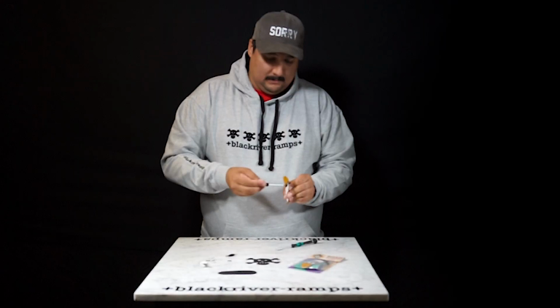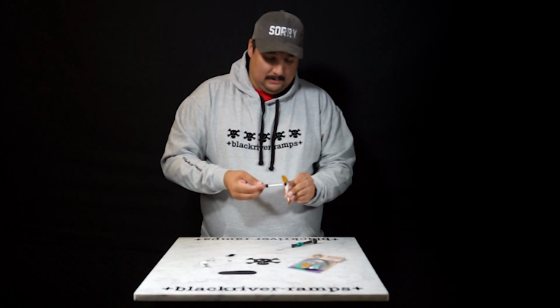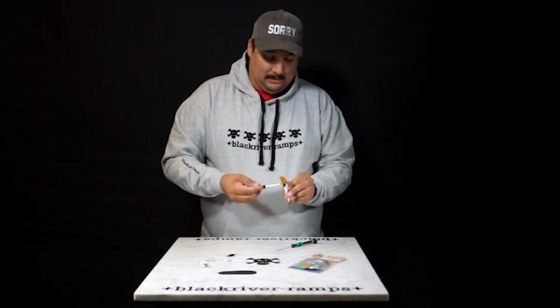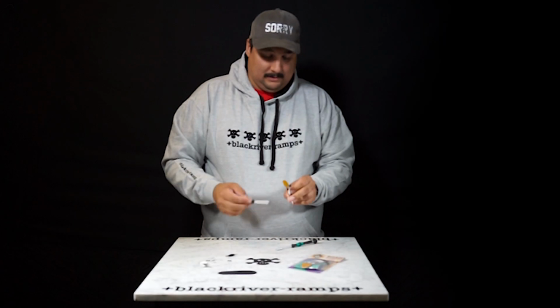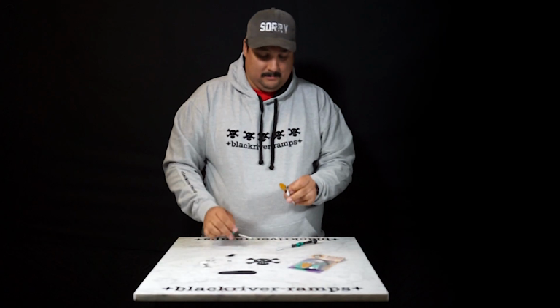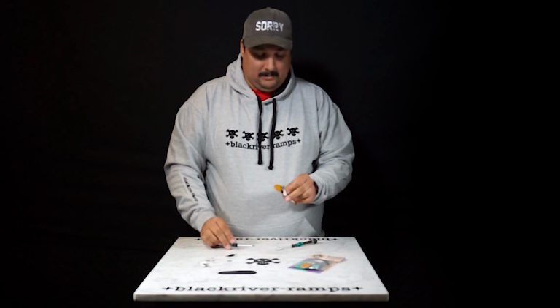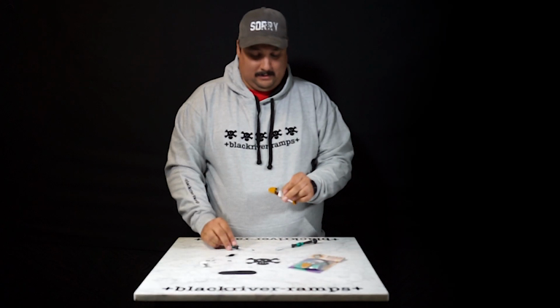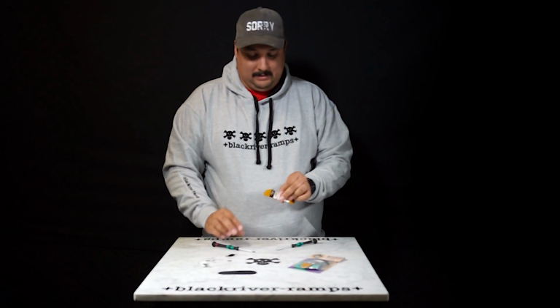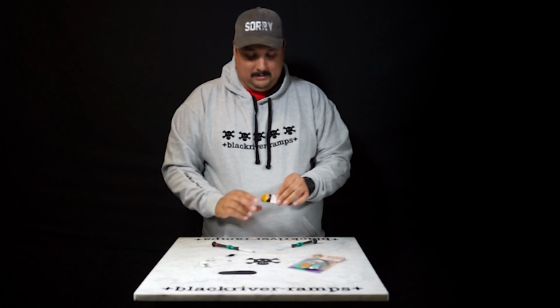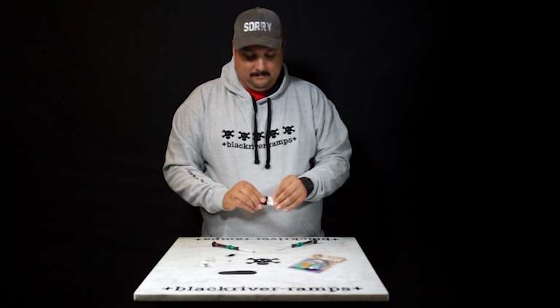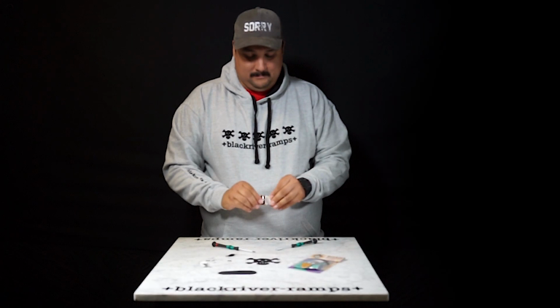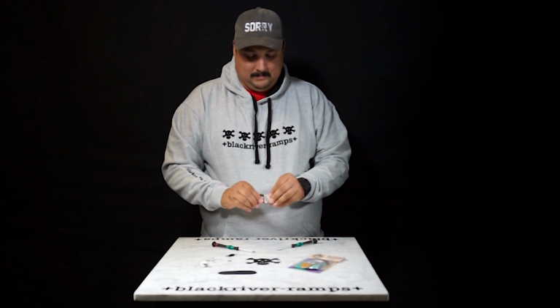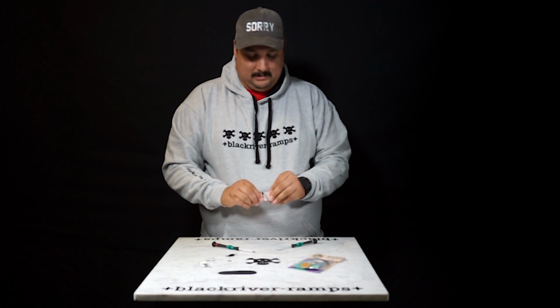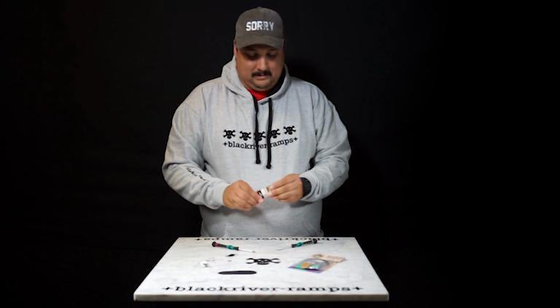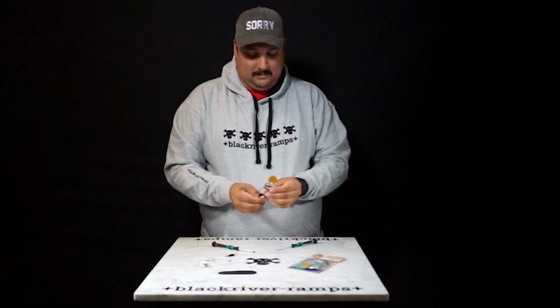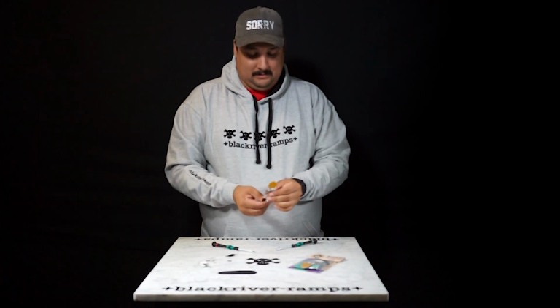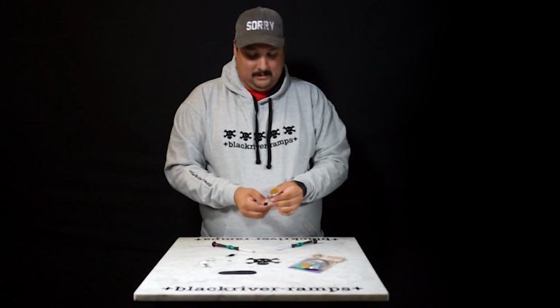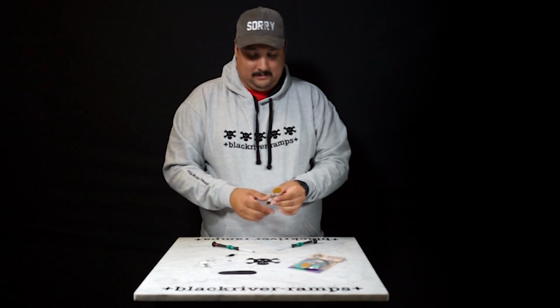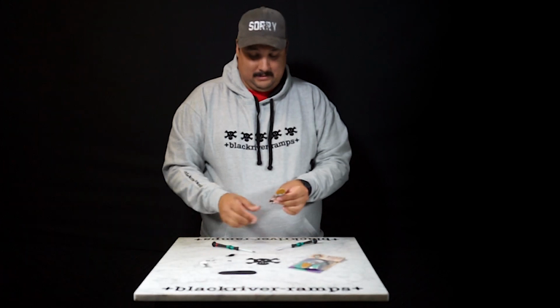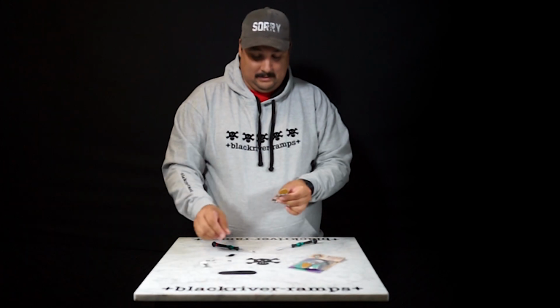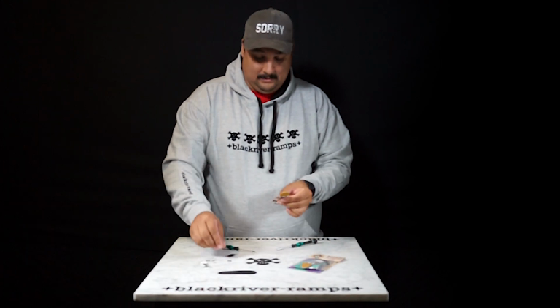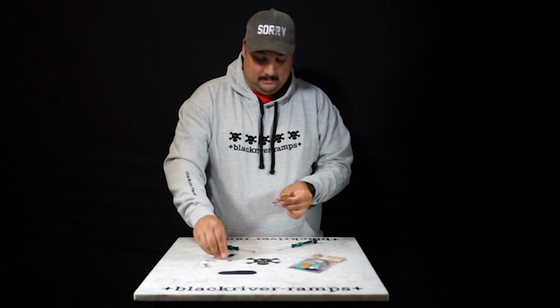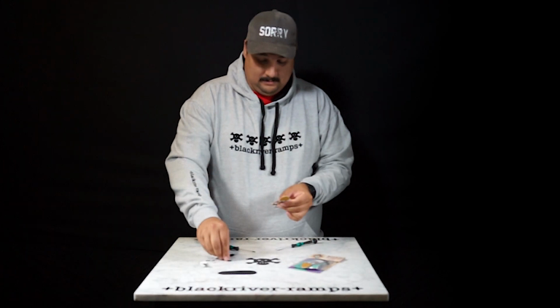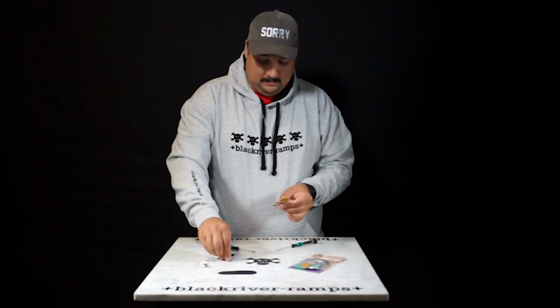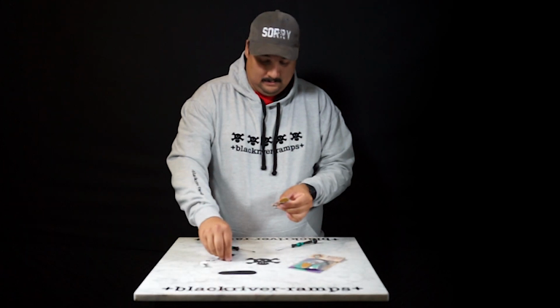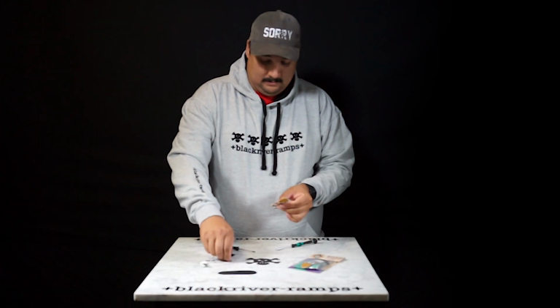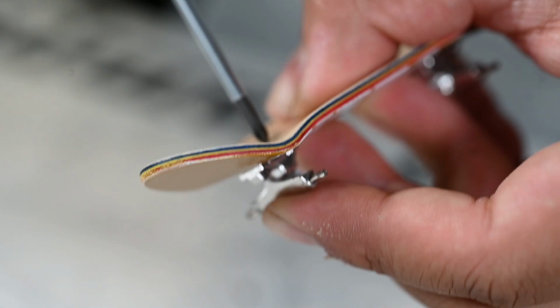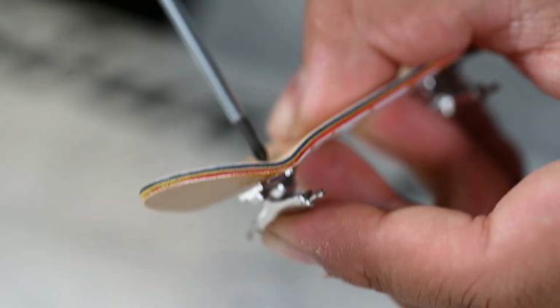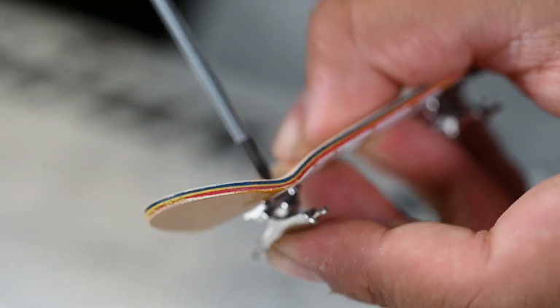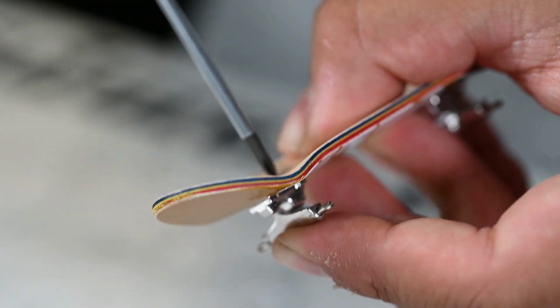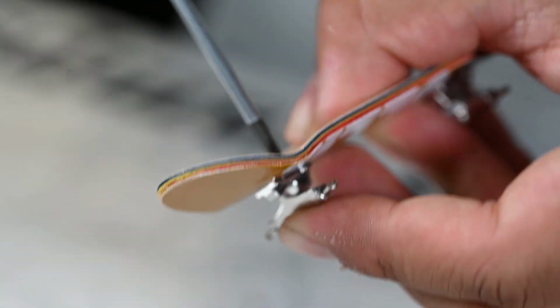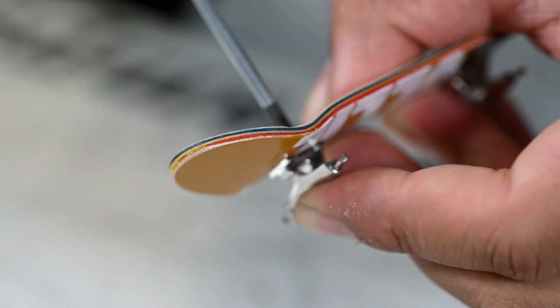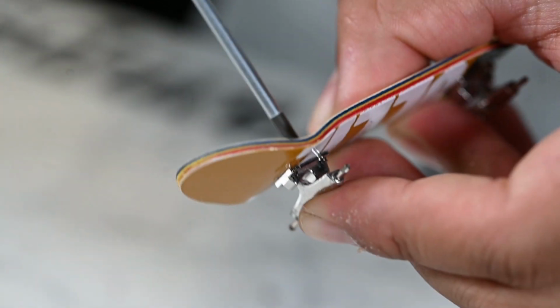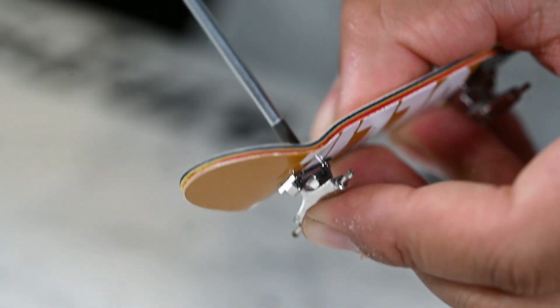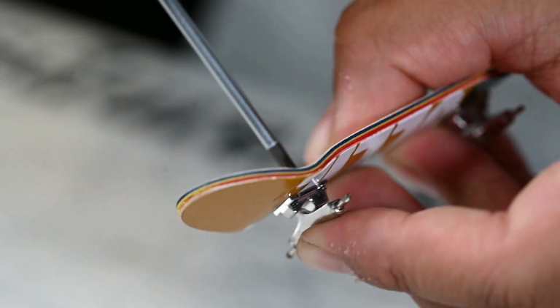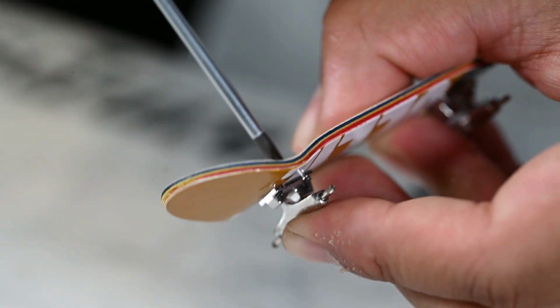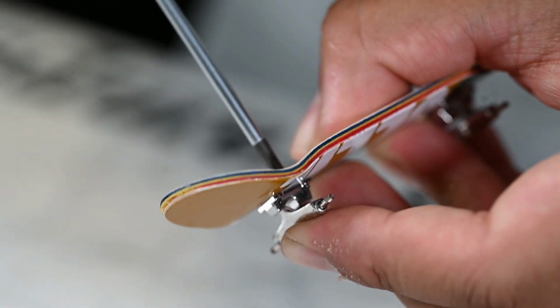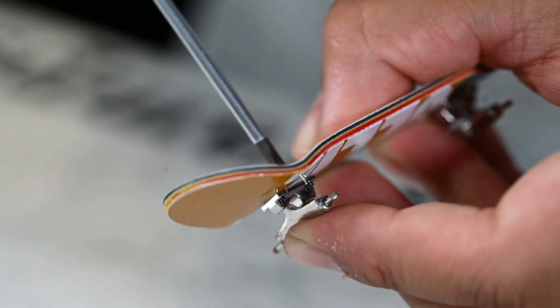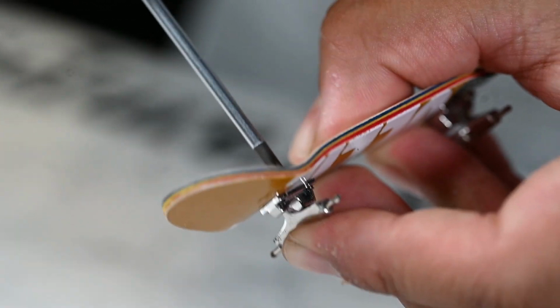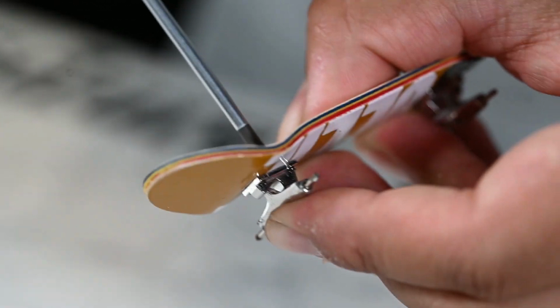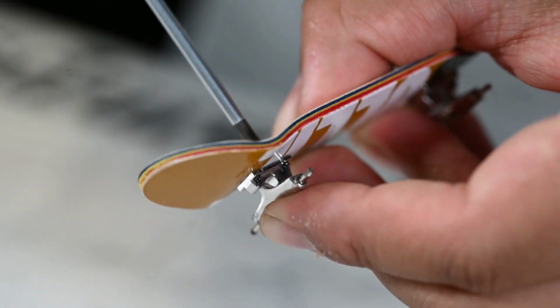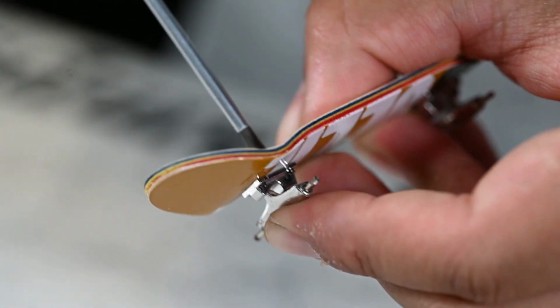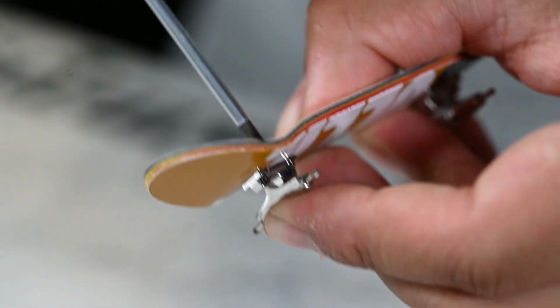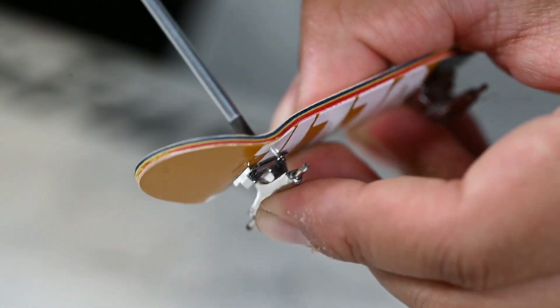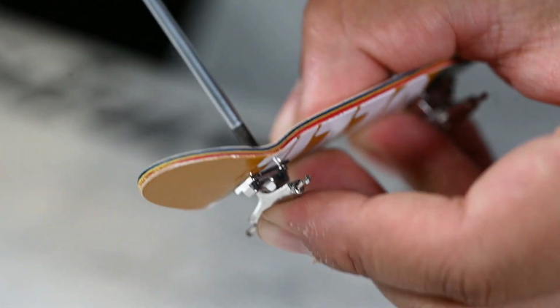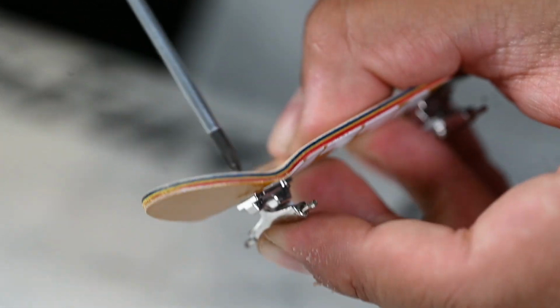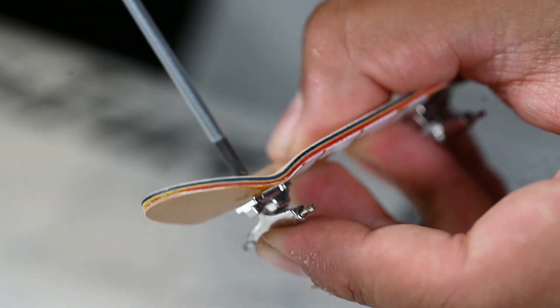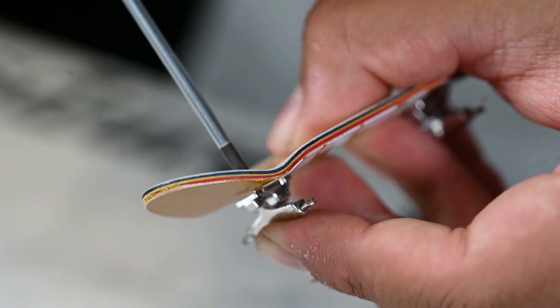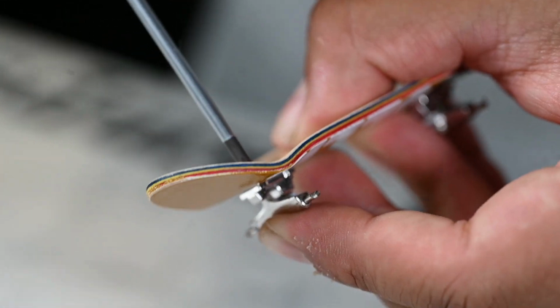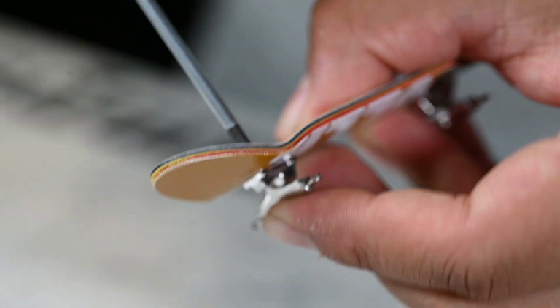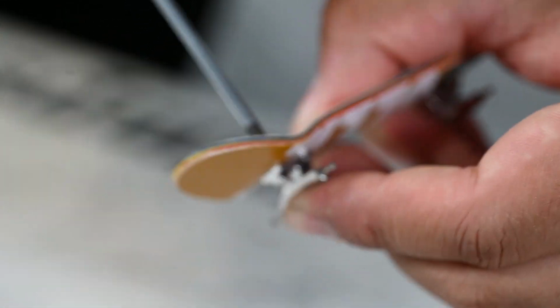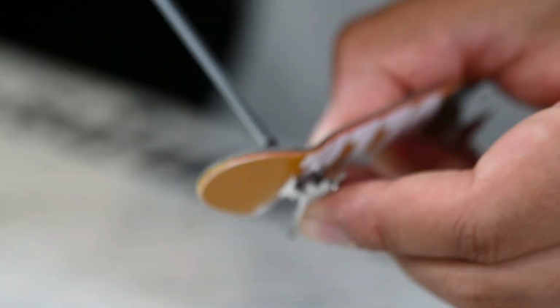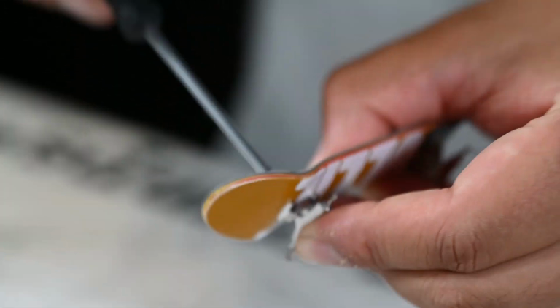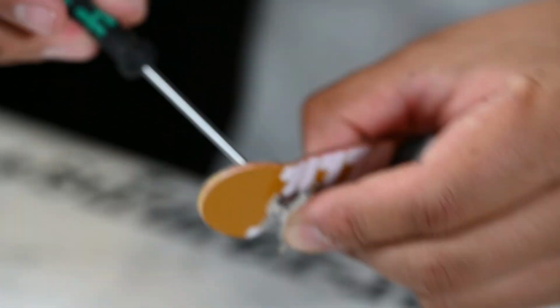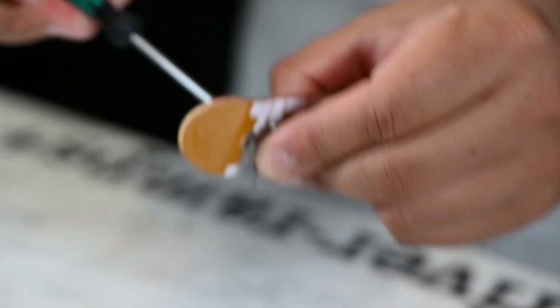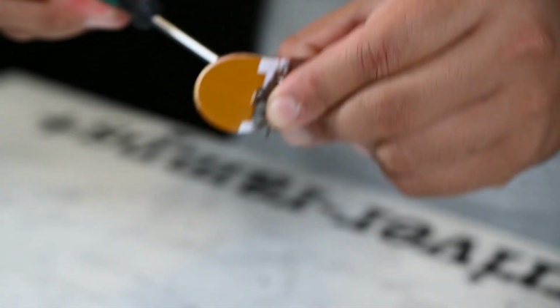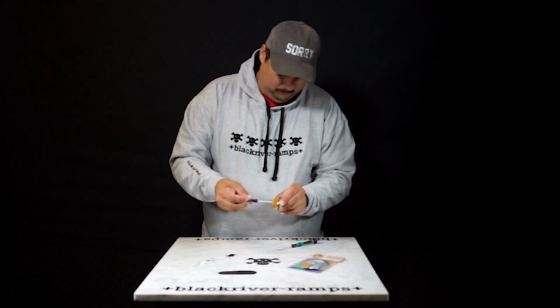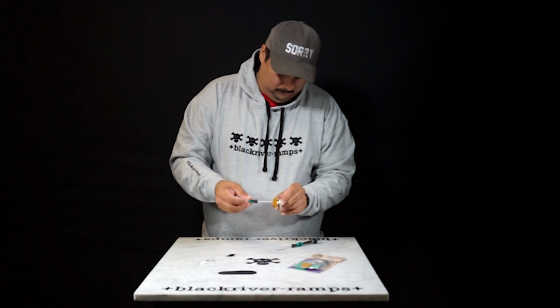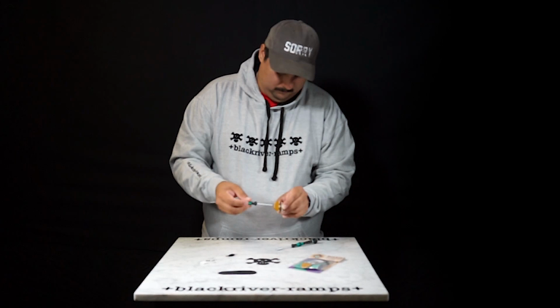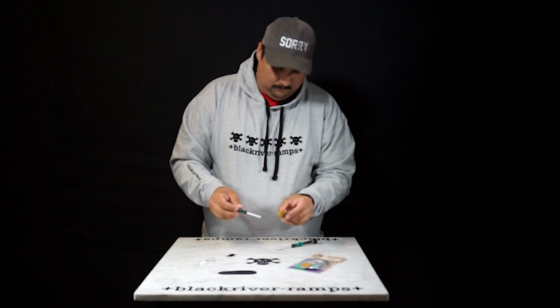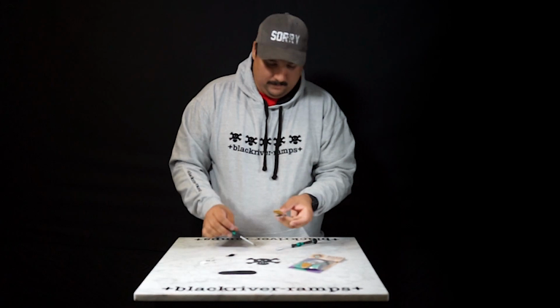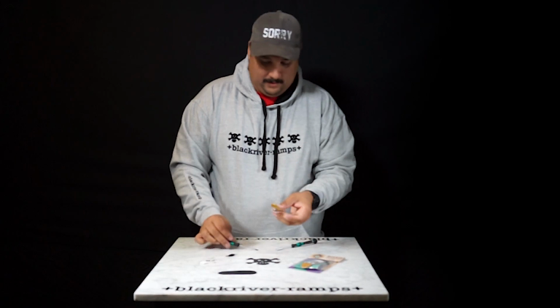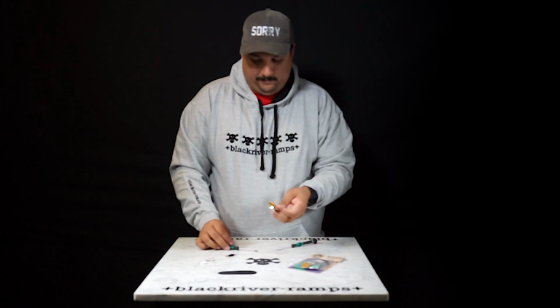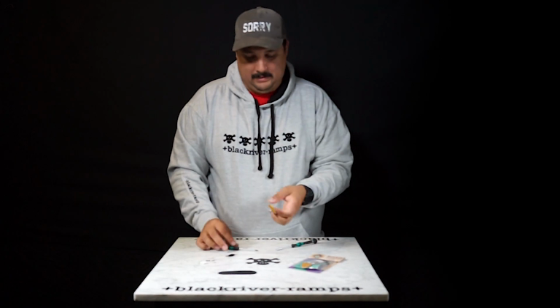That looks about good. Let's do it on the other side. Perfect.